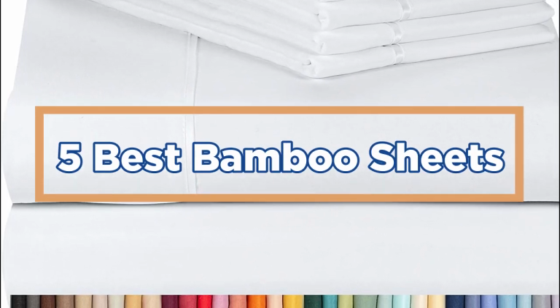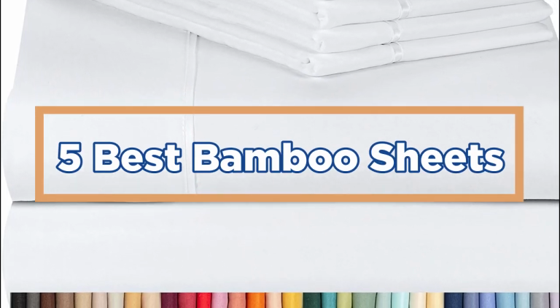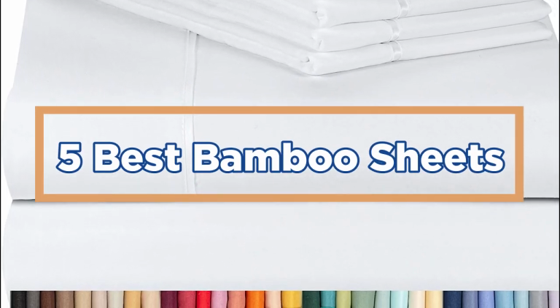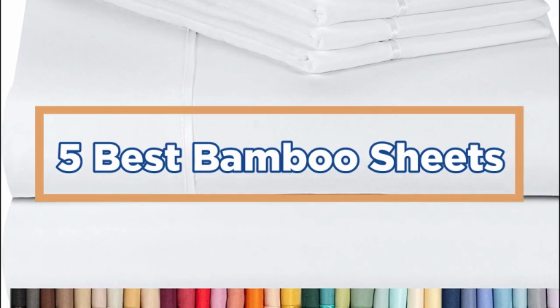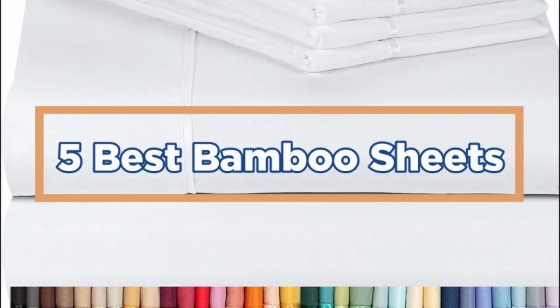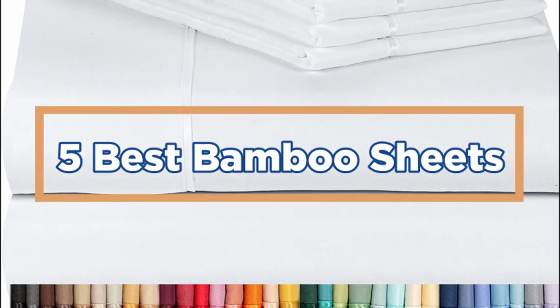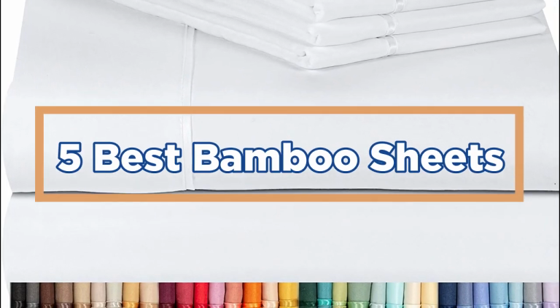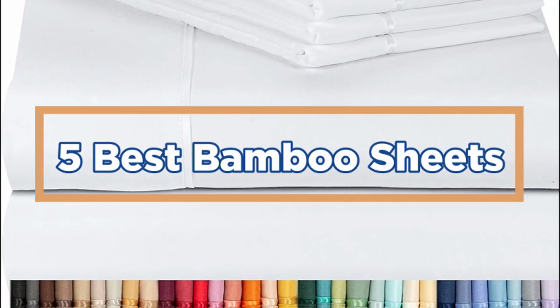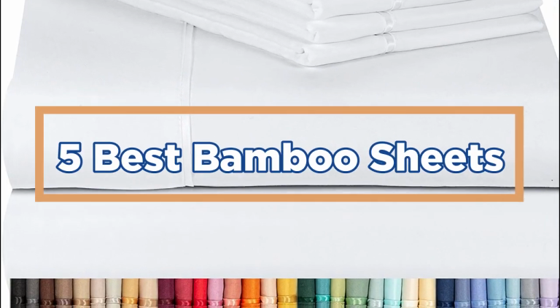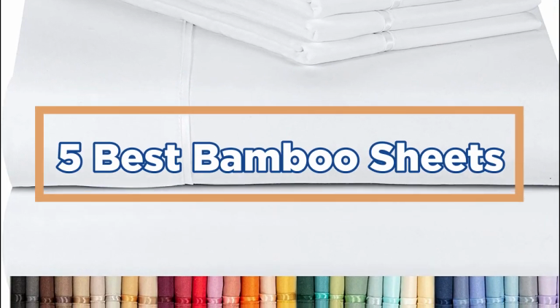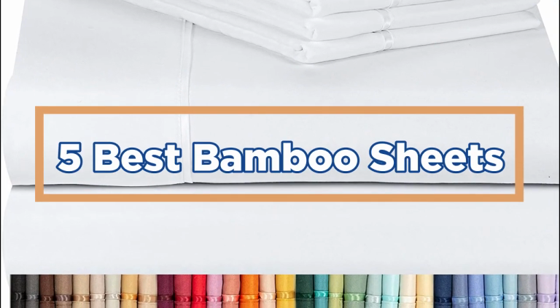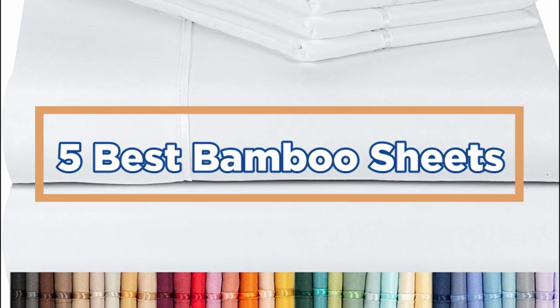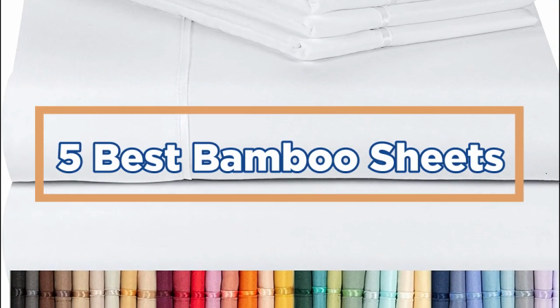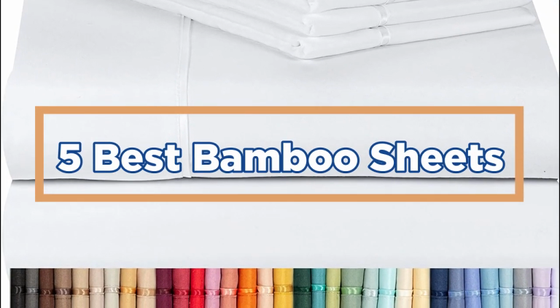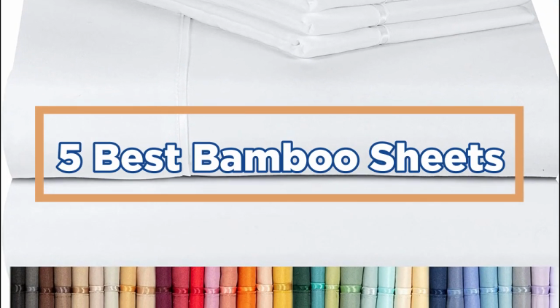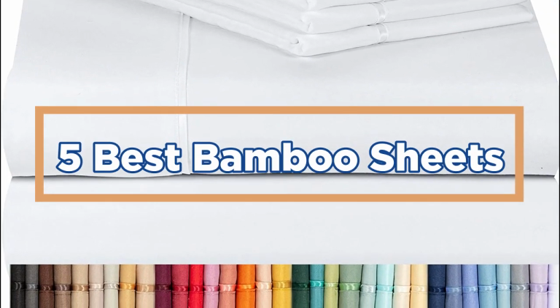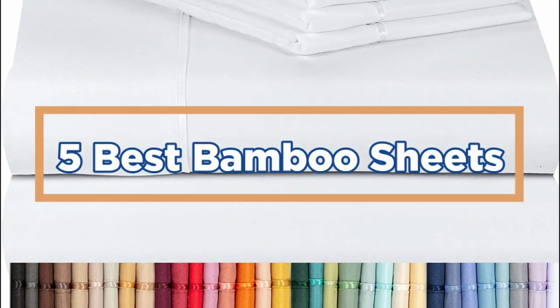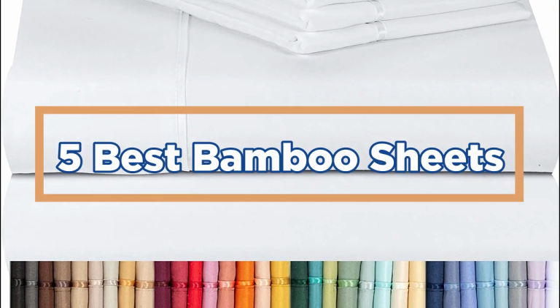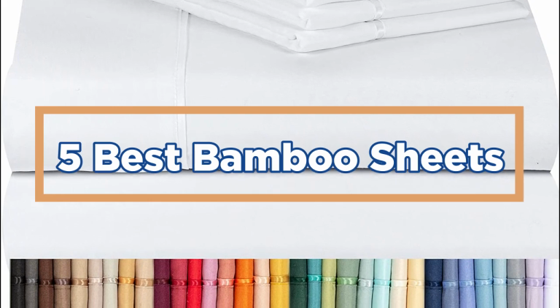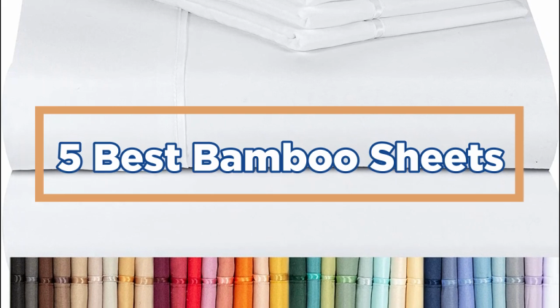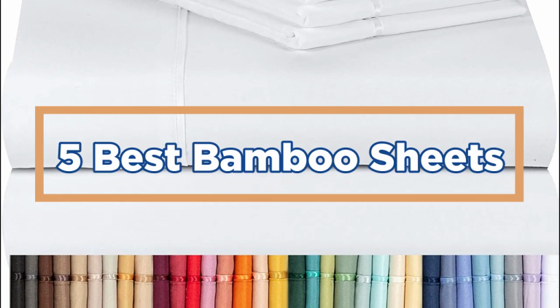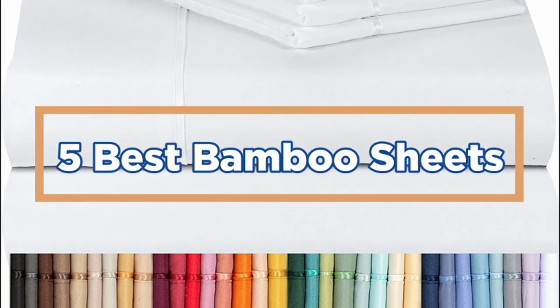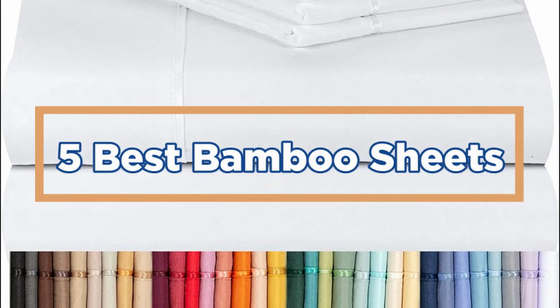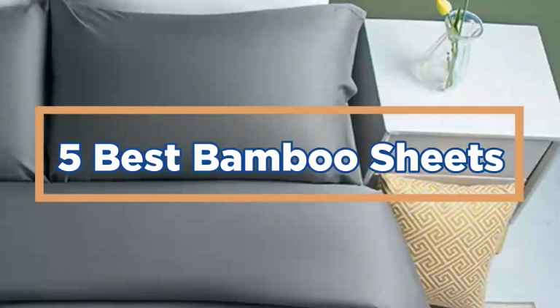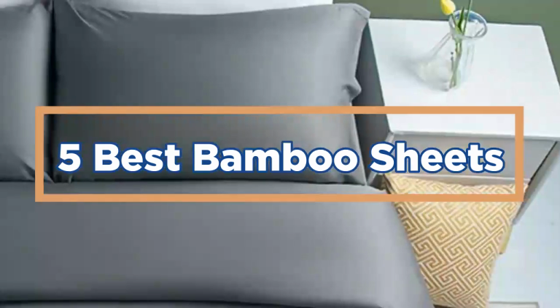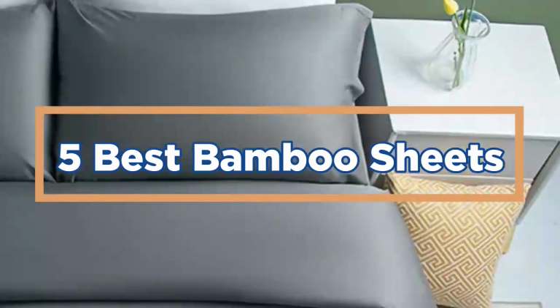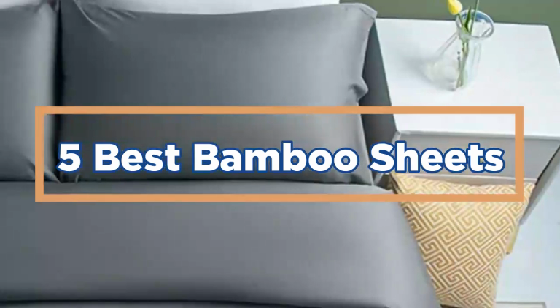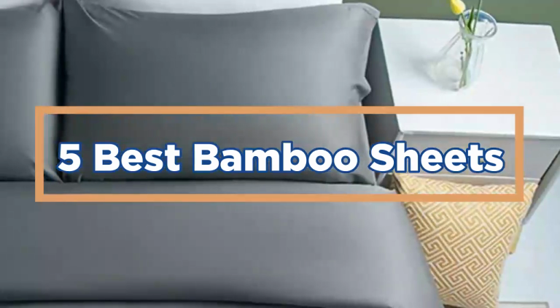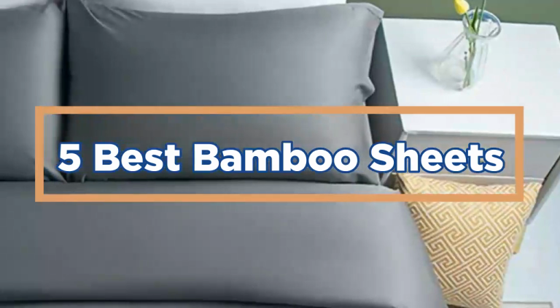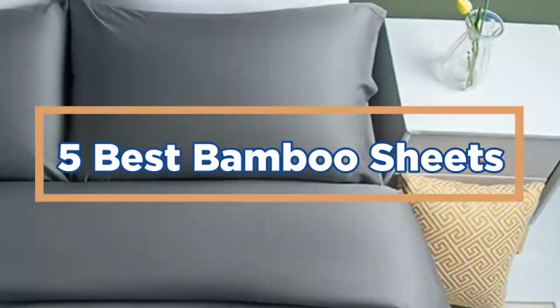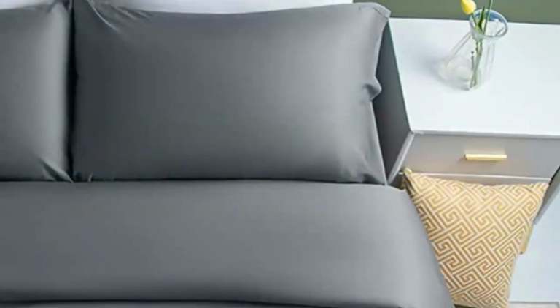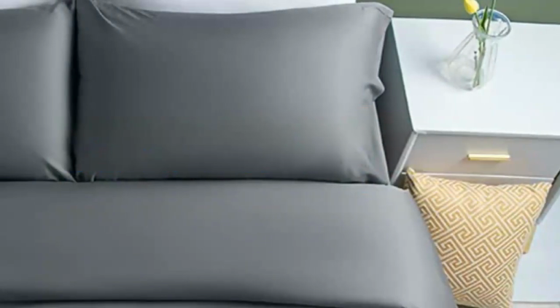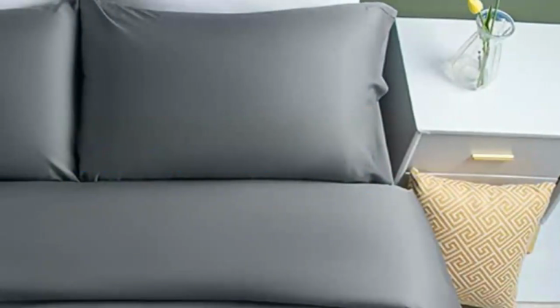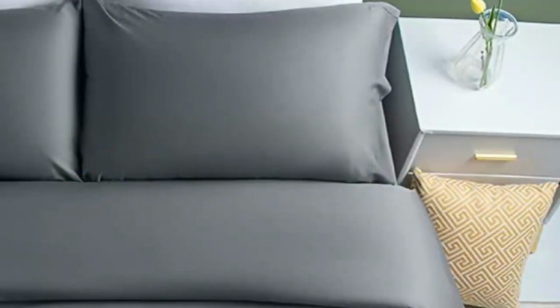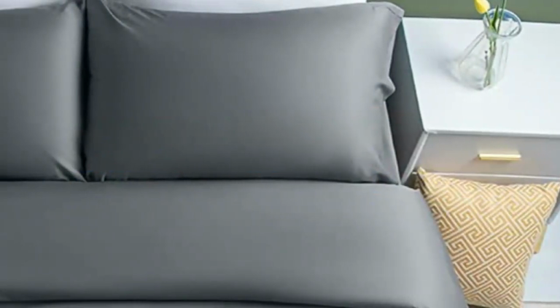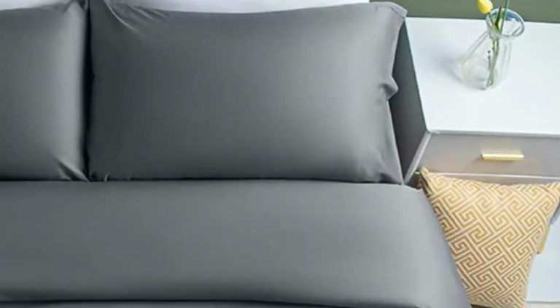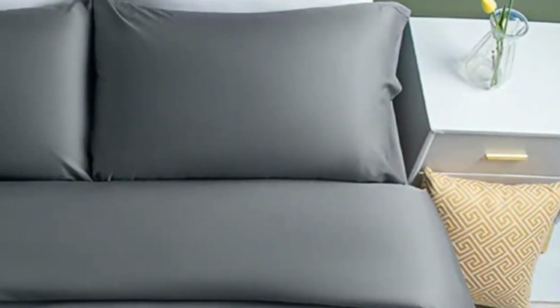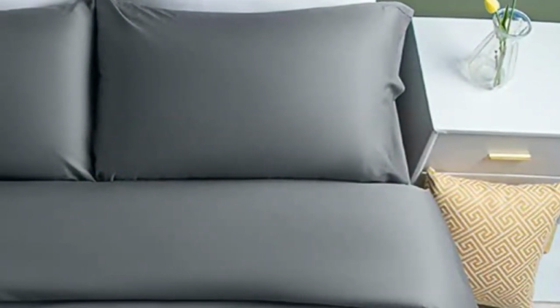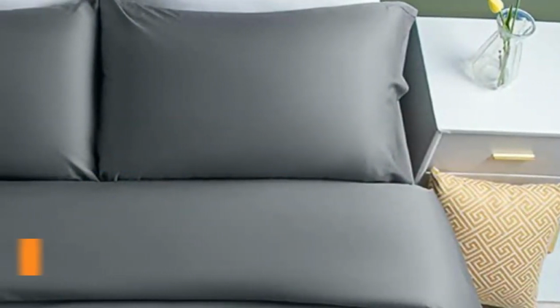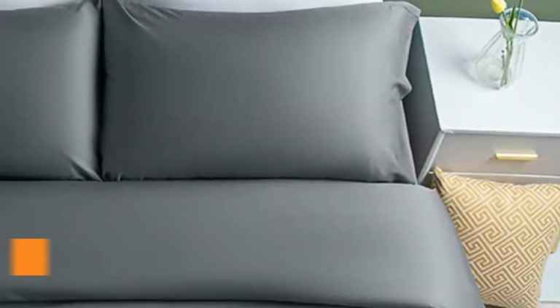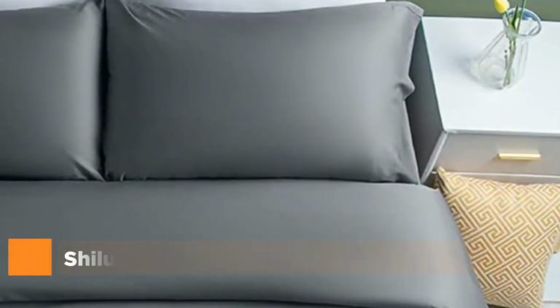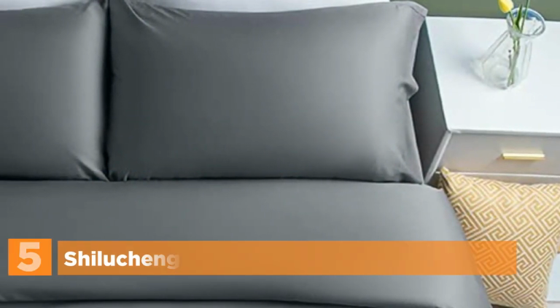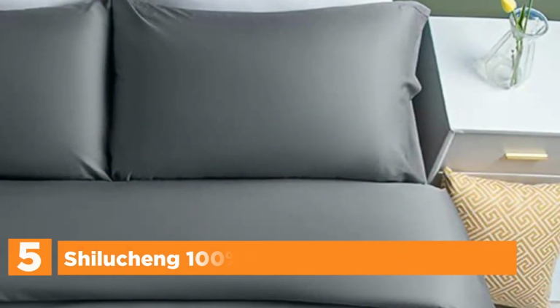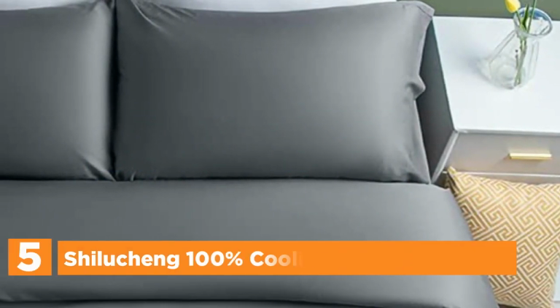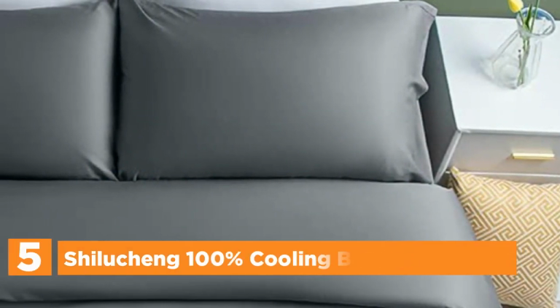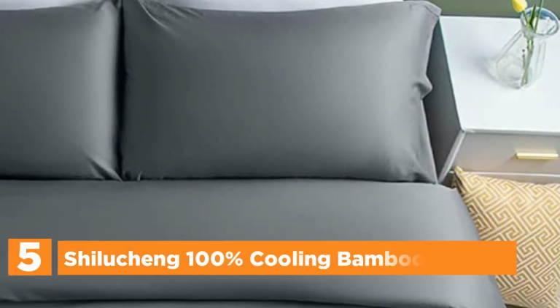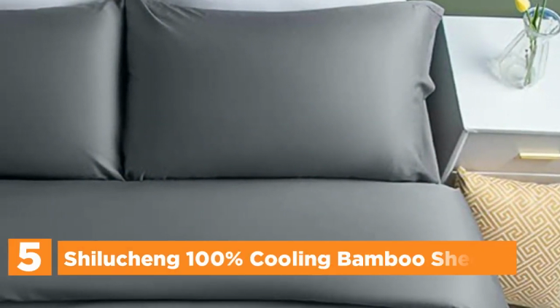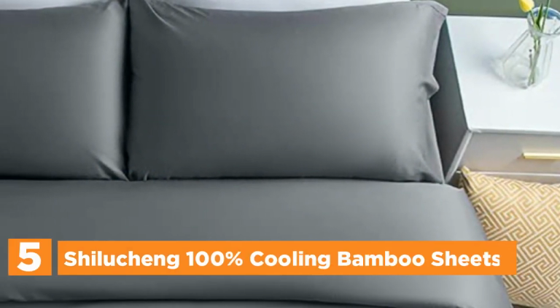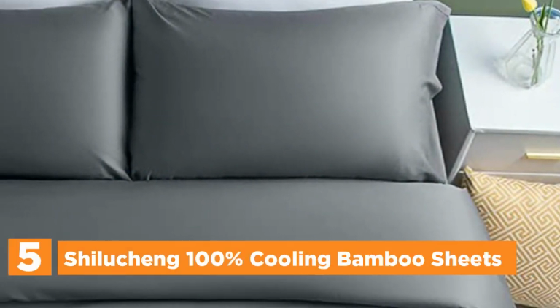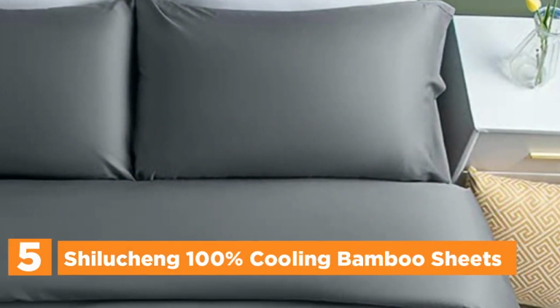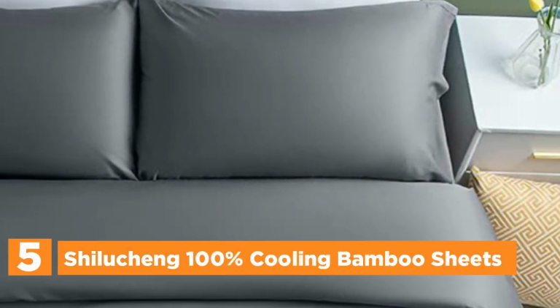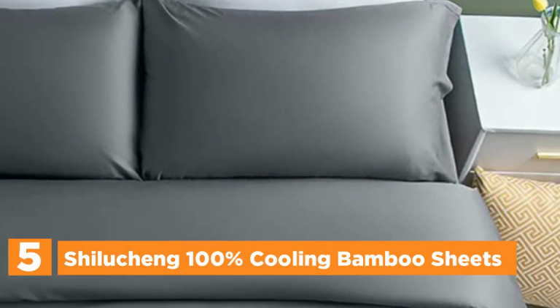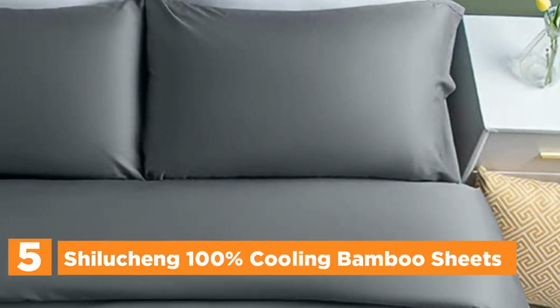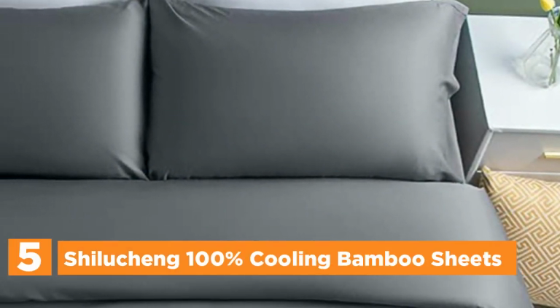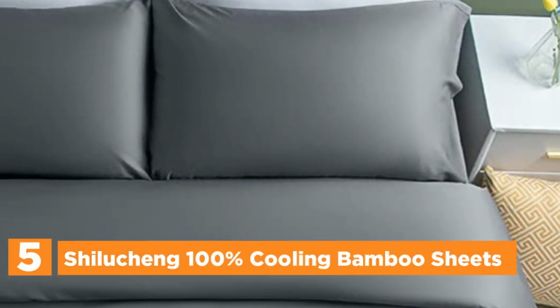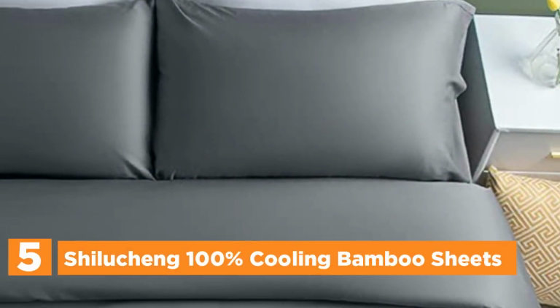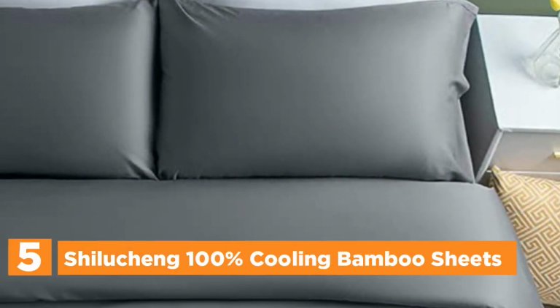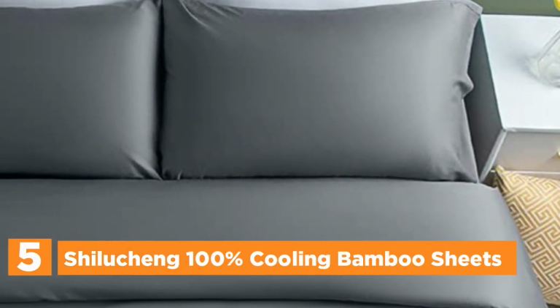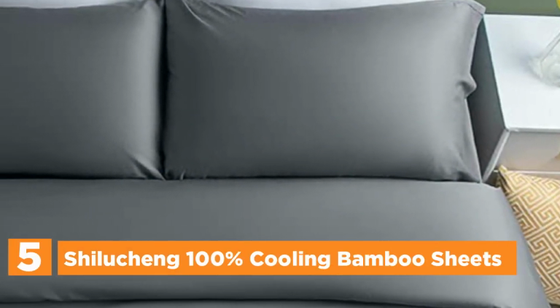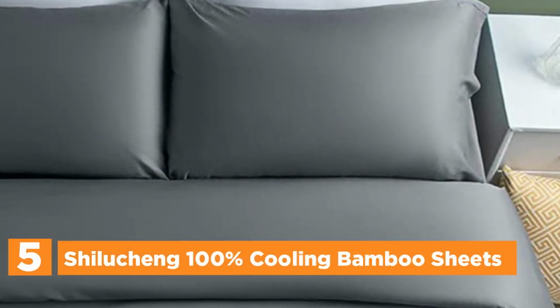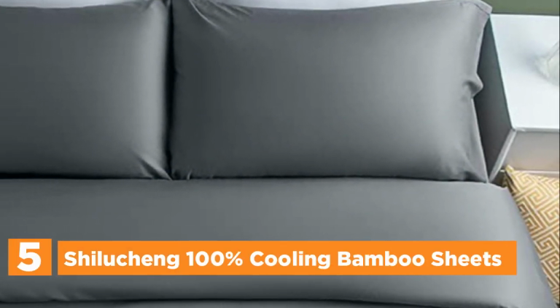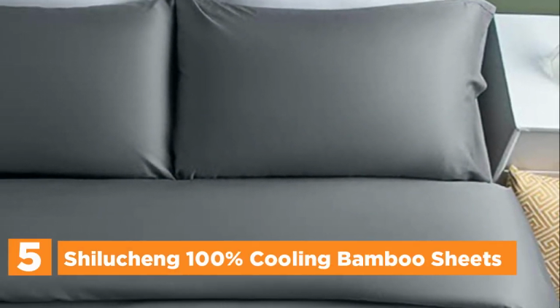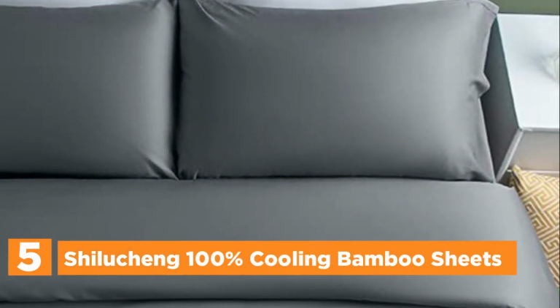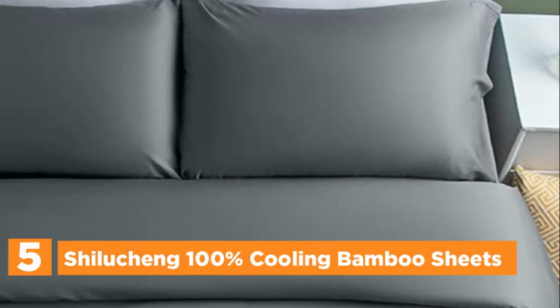So, let's get started. Starting our list at number 5: Shilocheng 100% Cooling Bamboo Sheets.